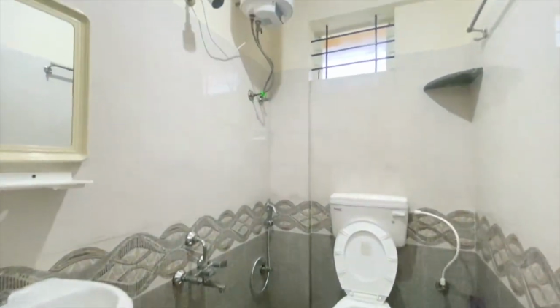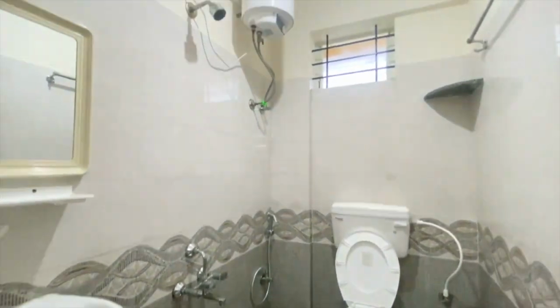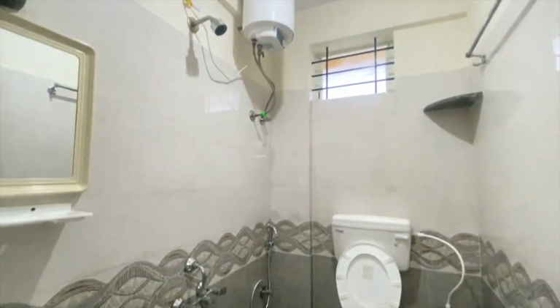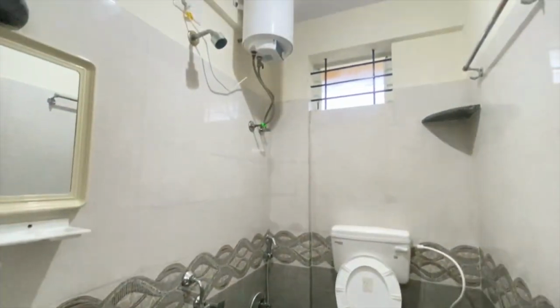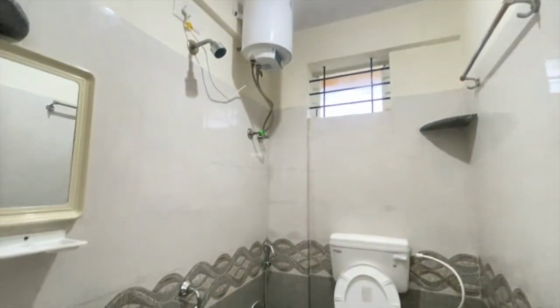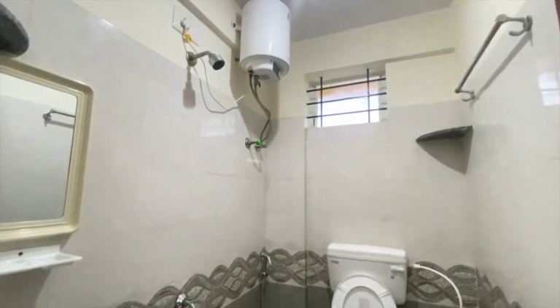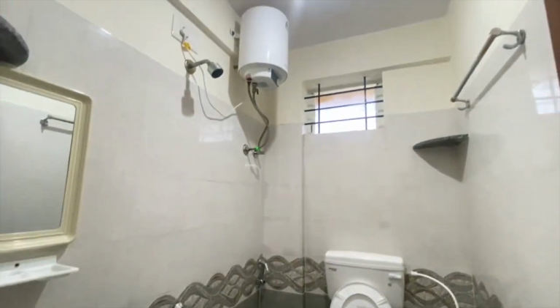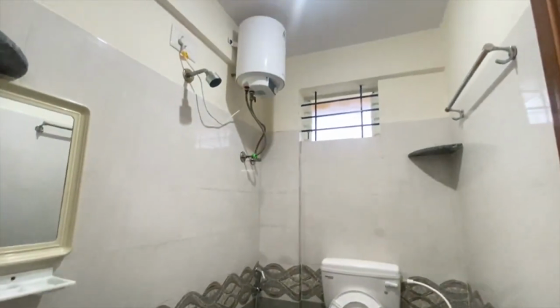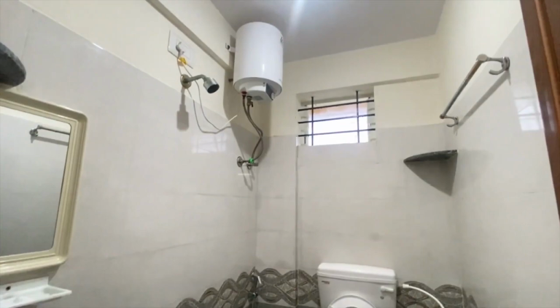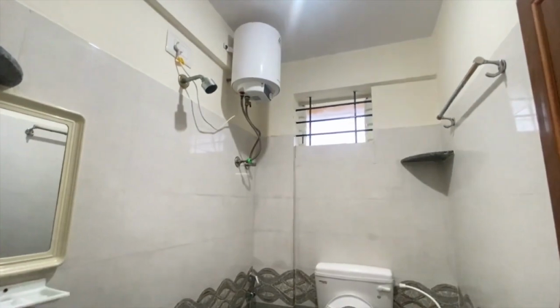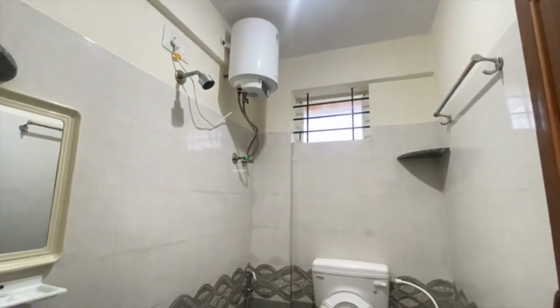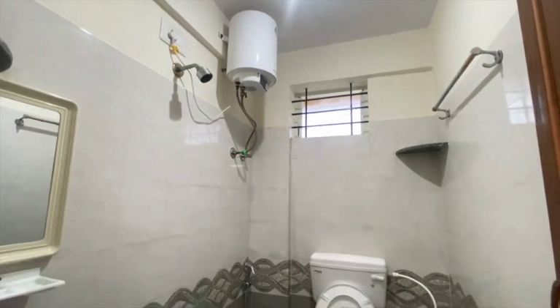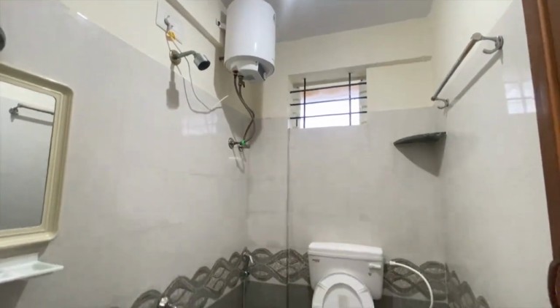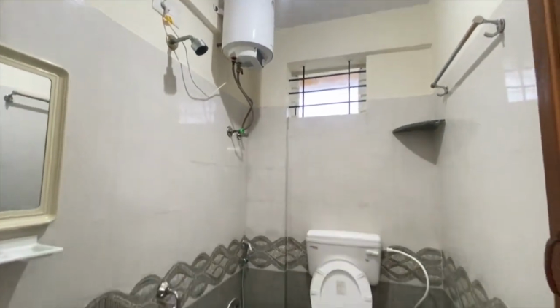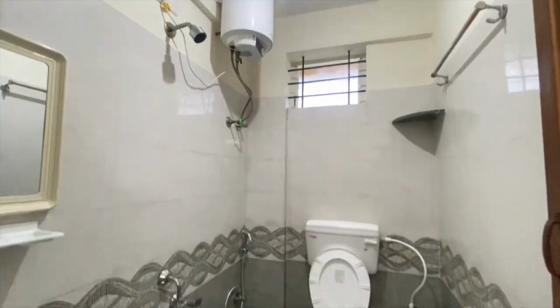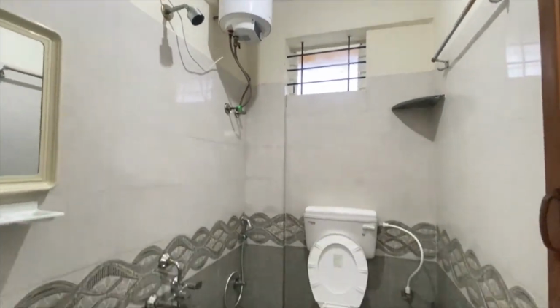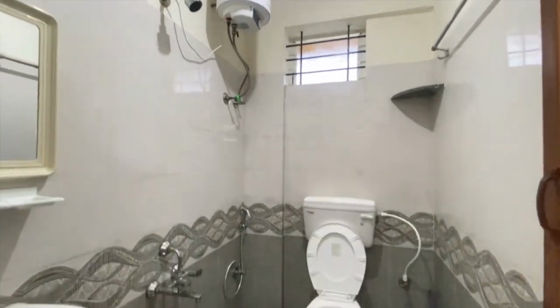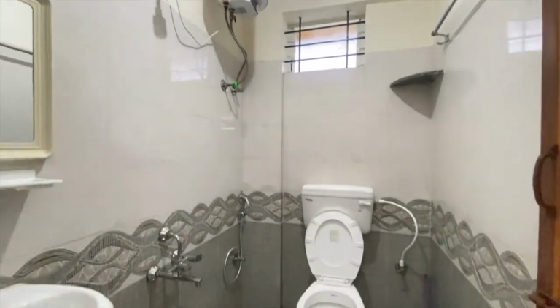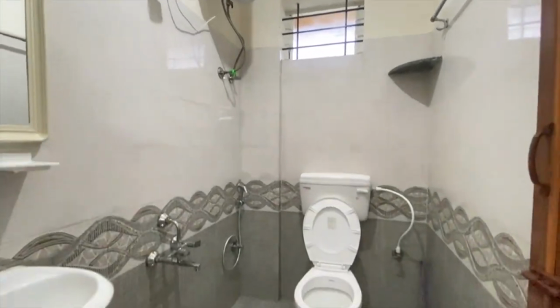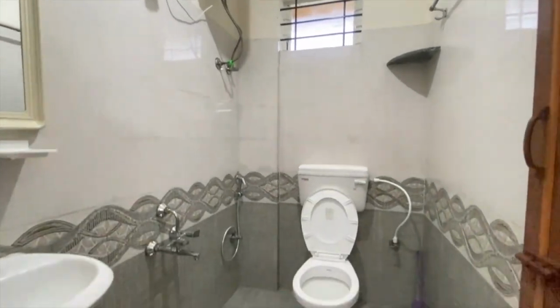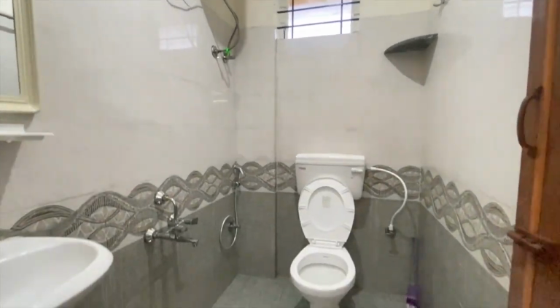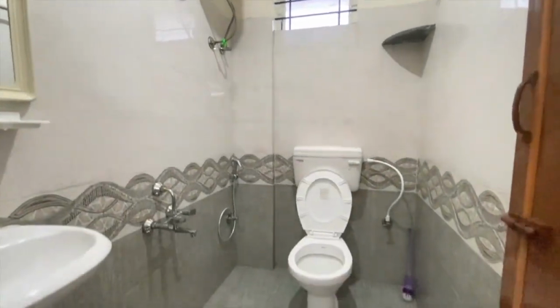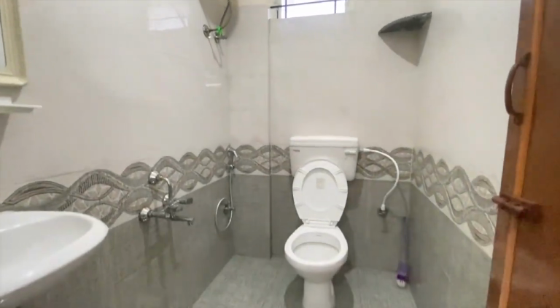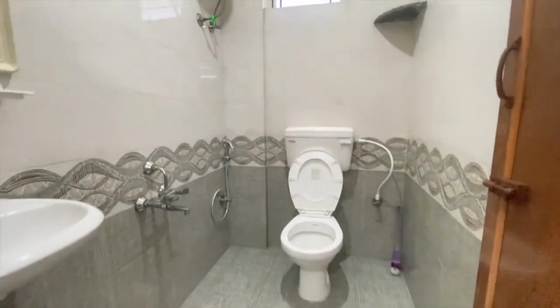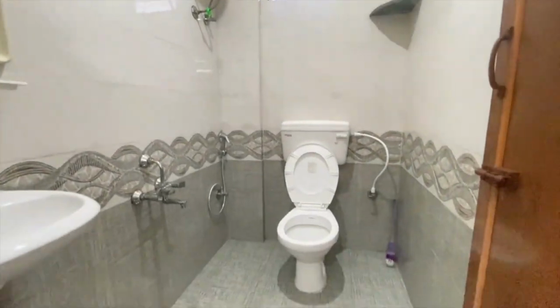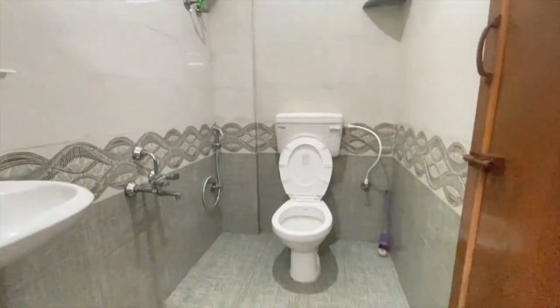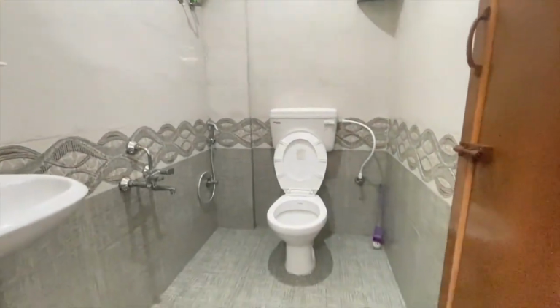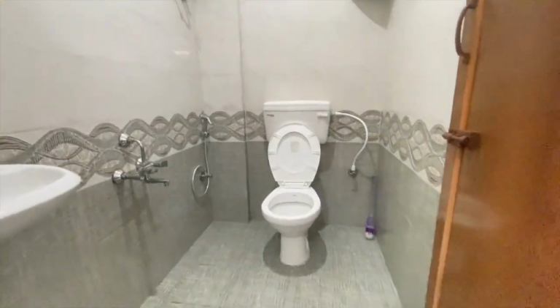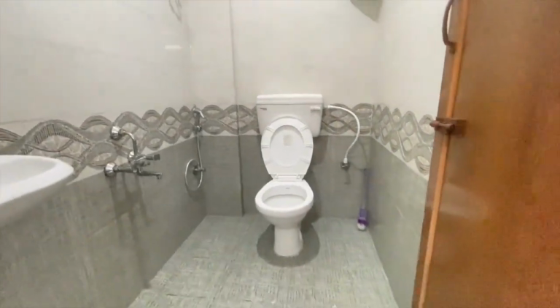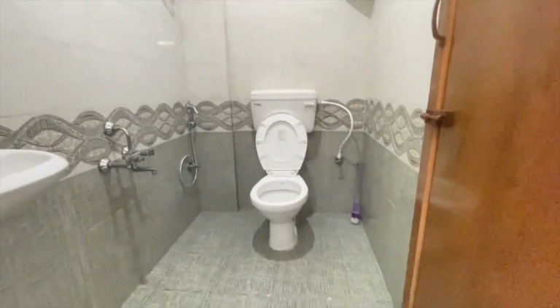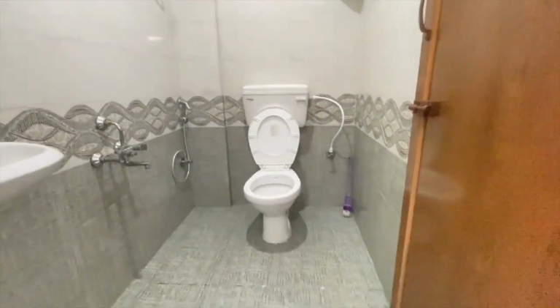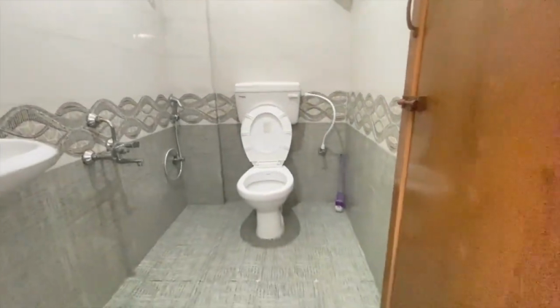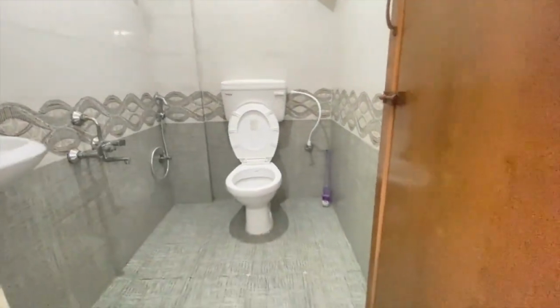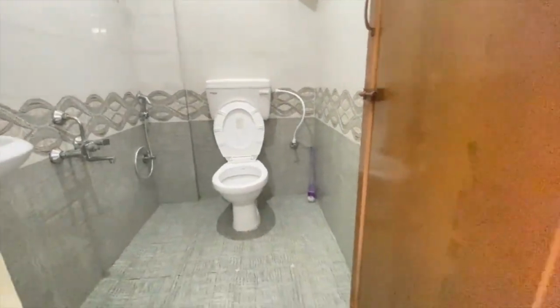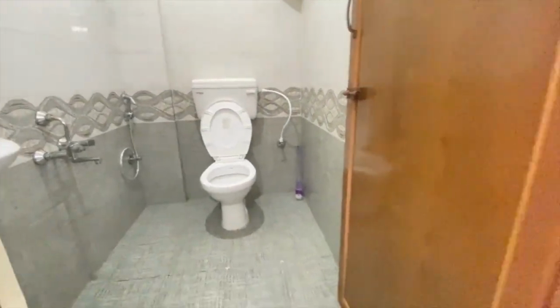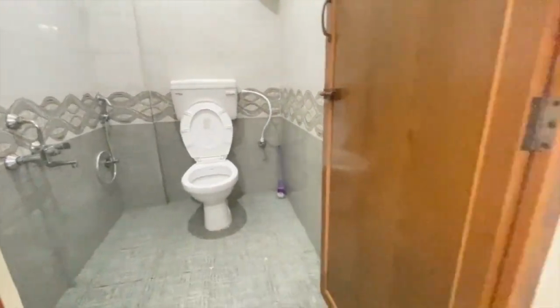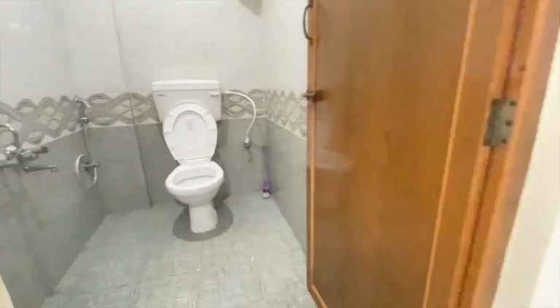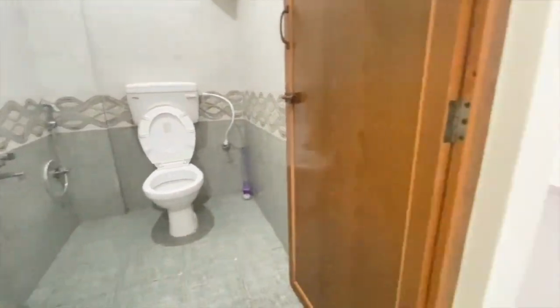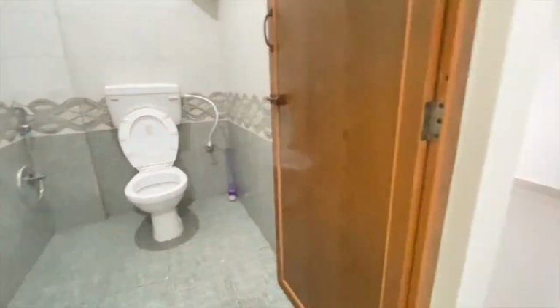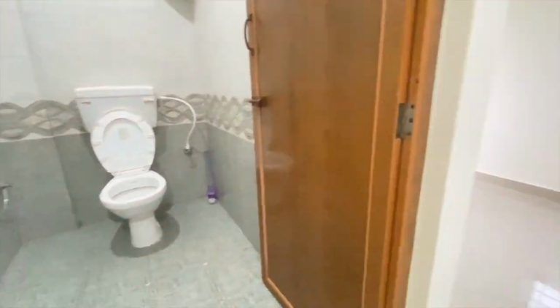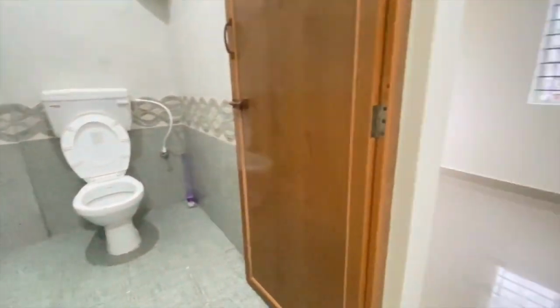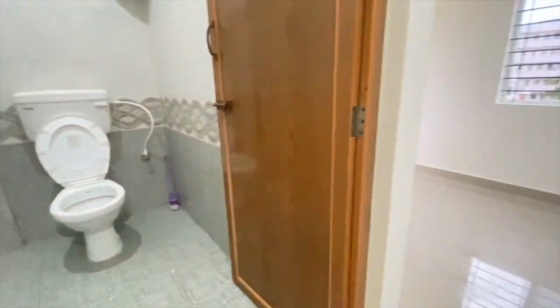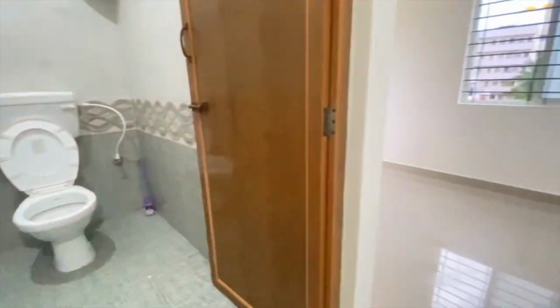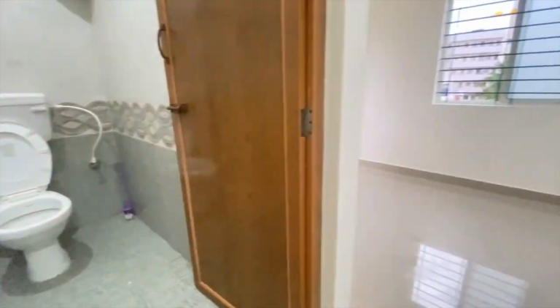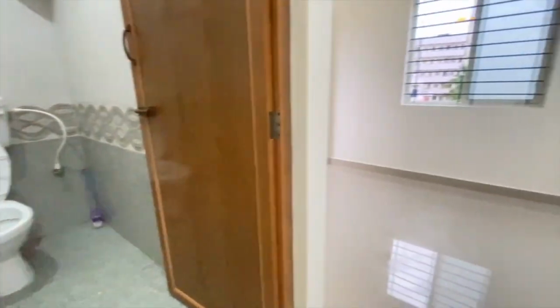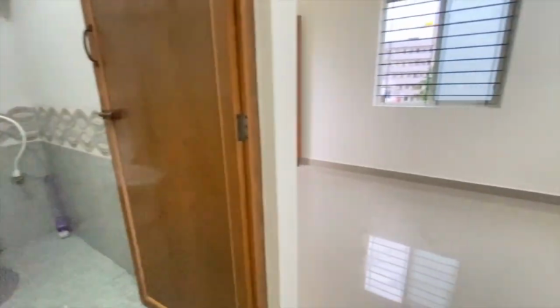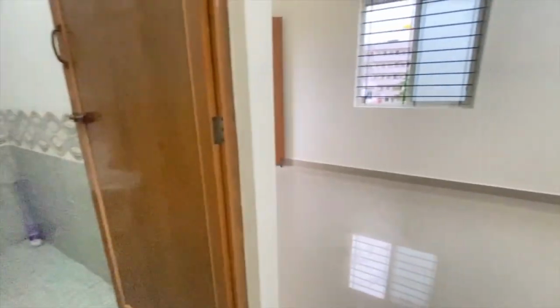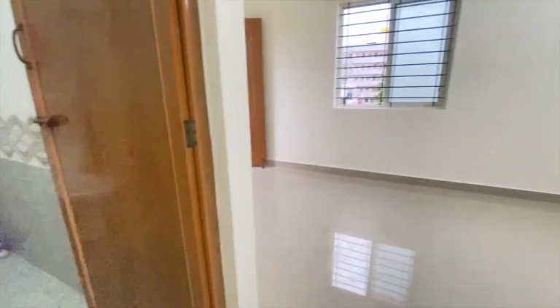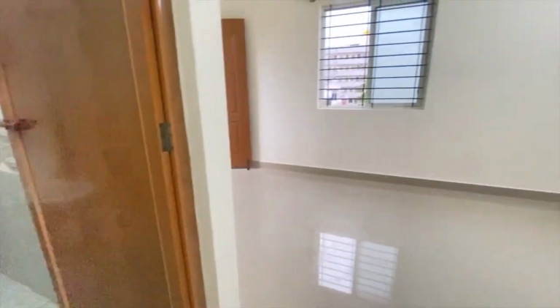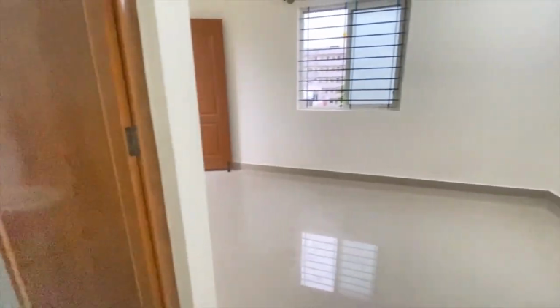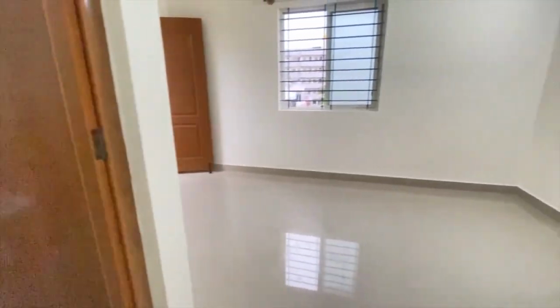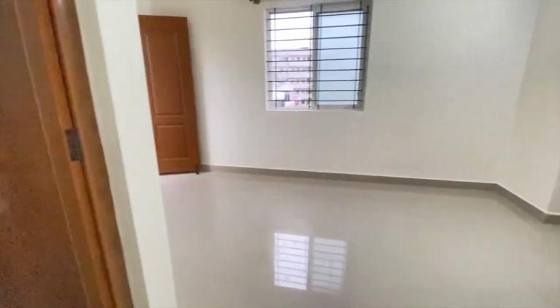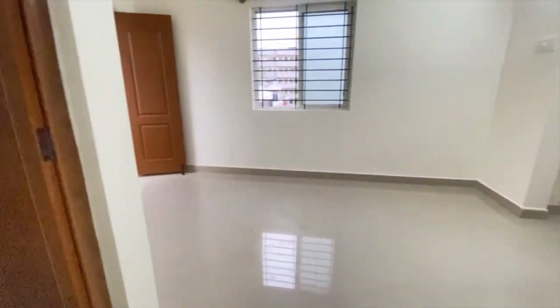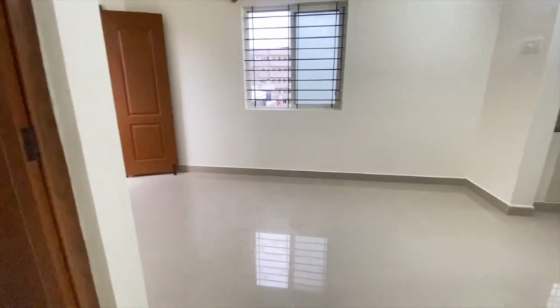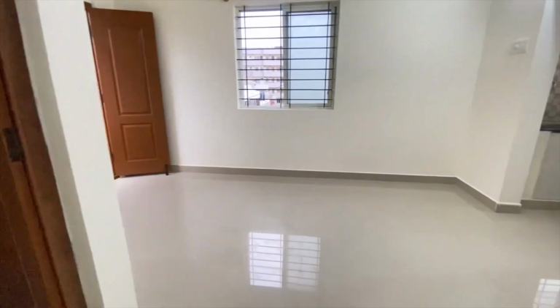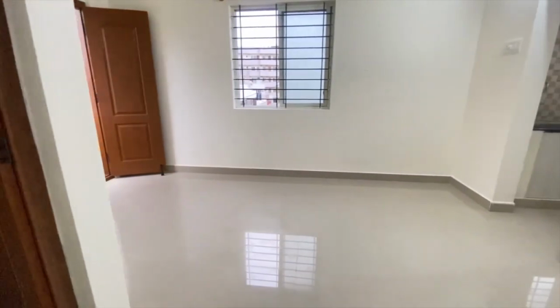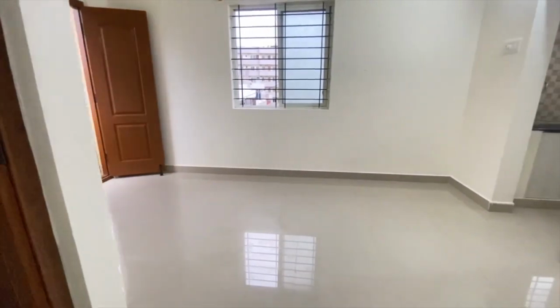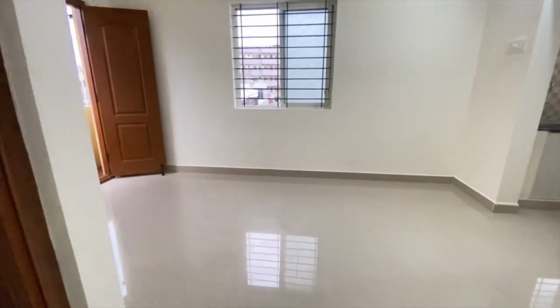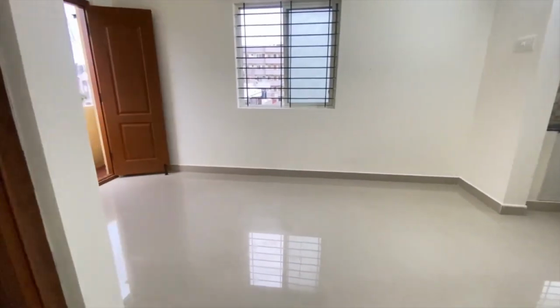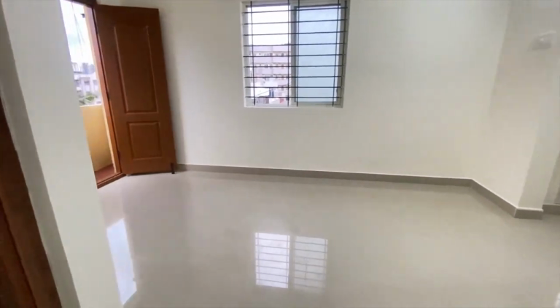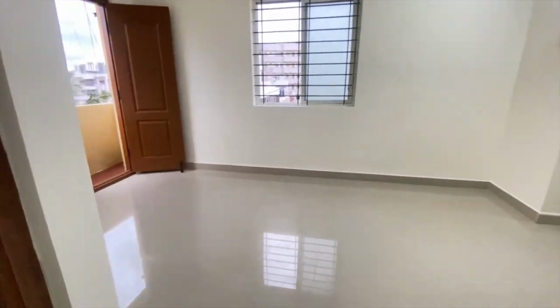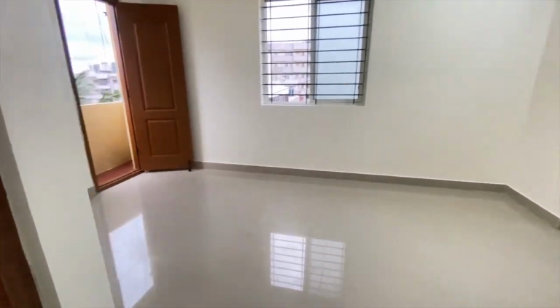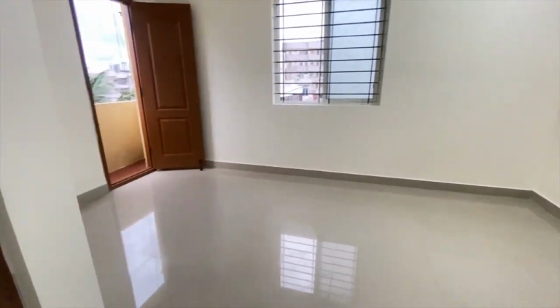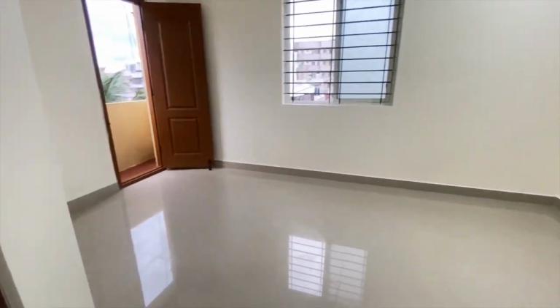This is the bathroom, having a western commode along with a mirror and geyser facility.